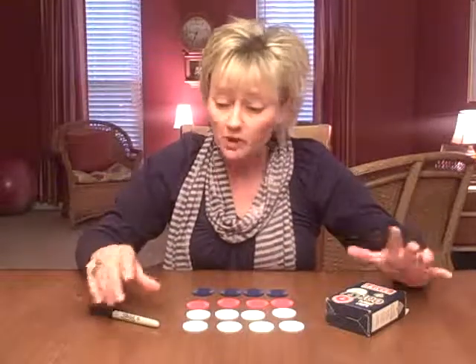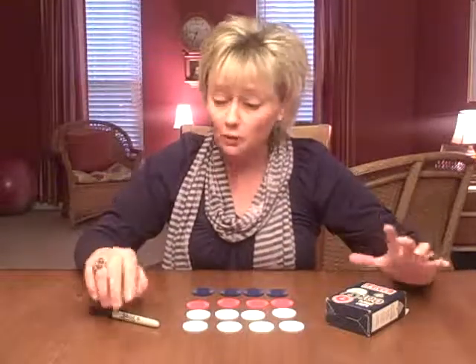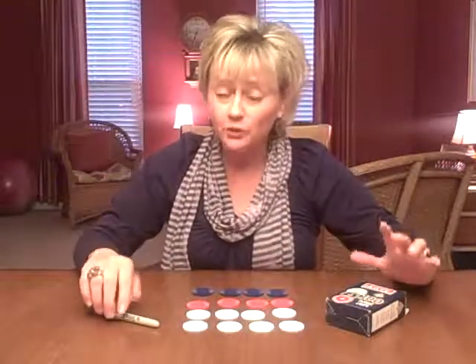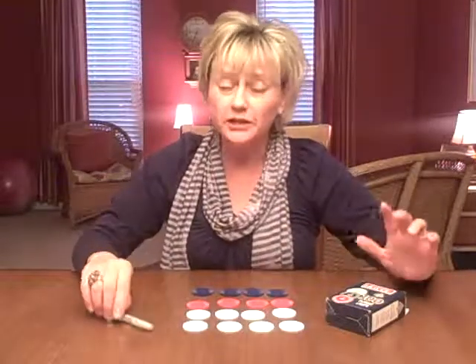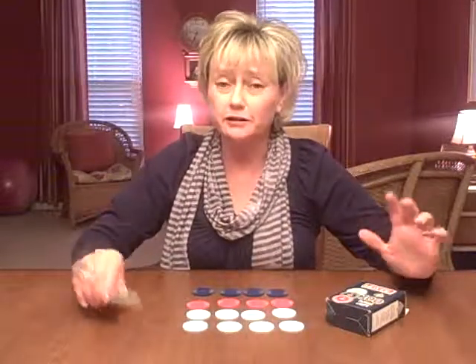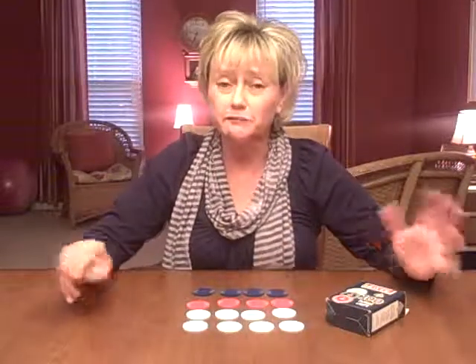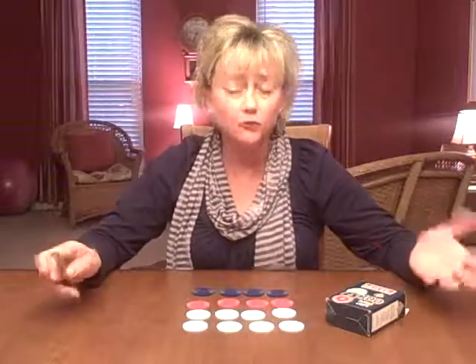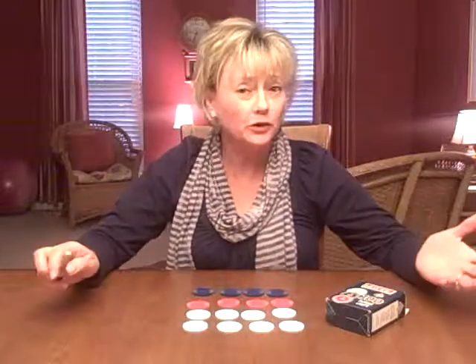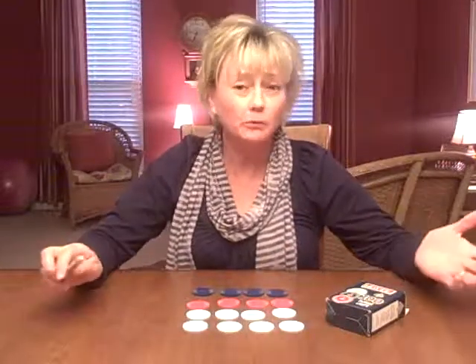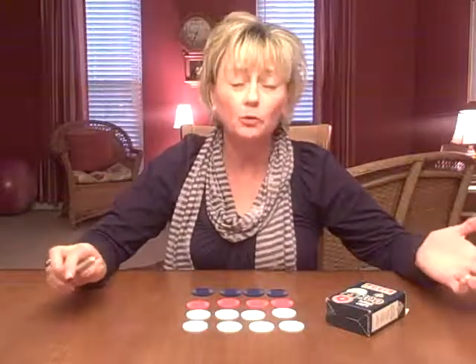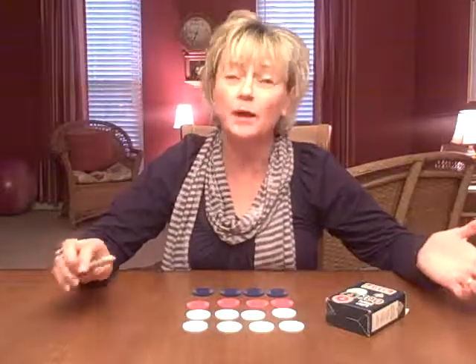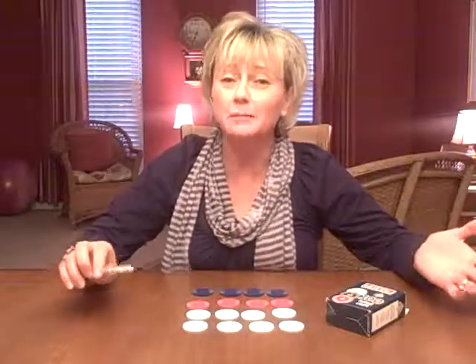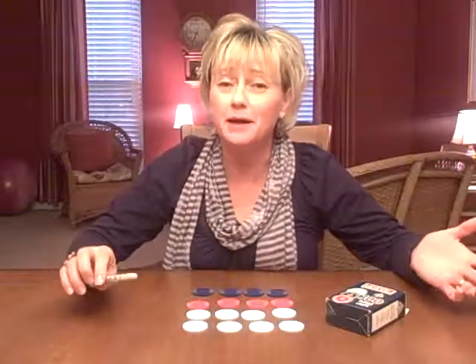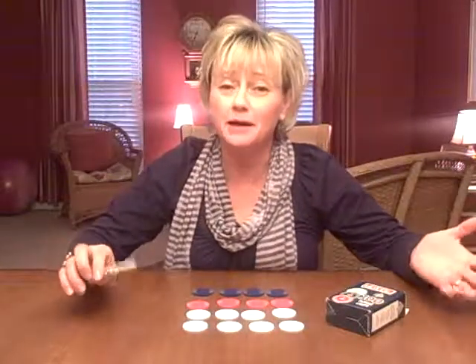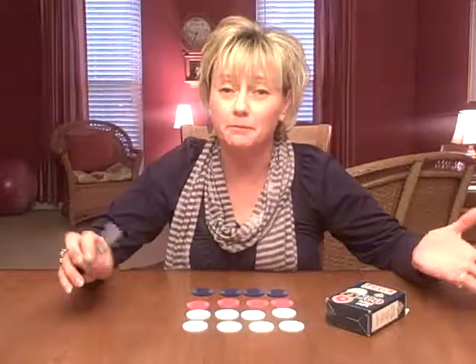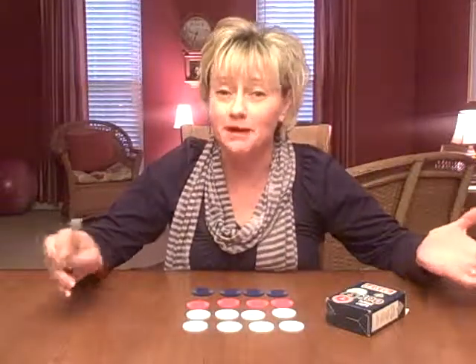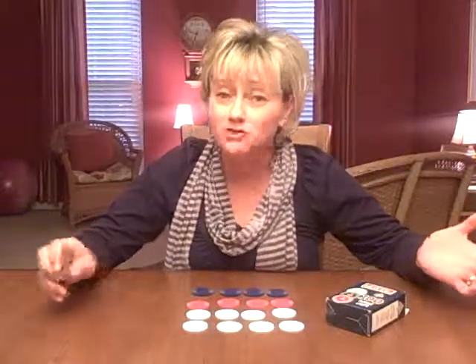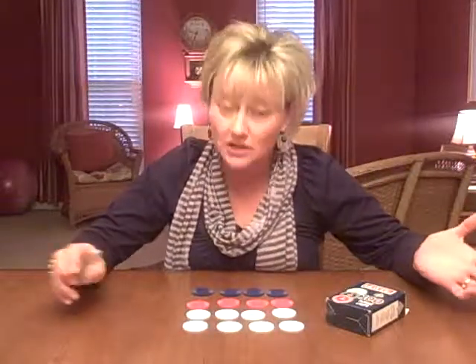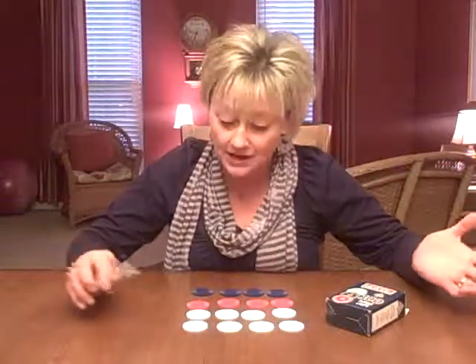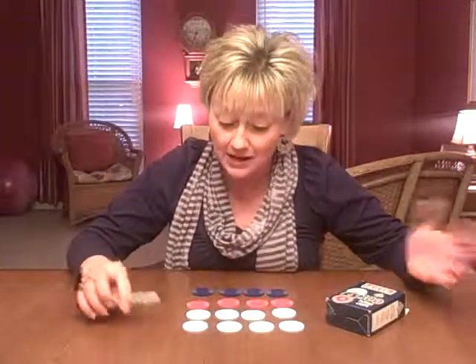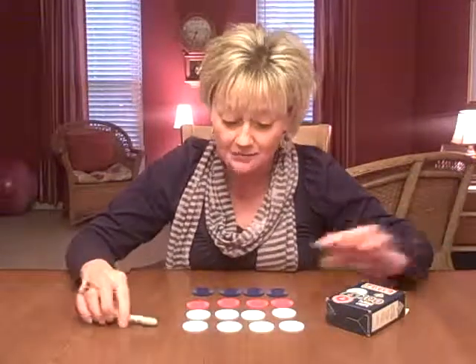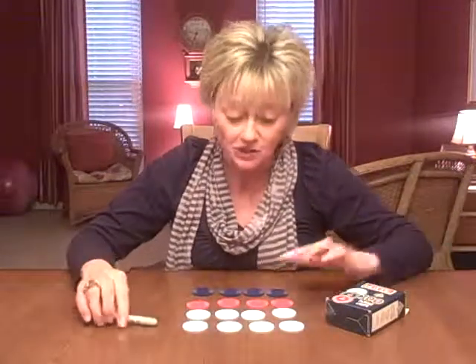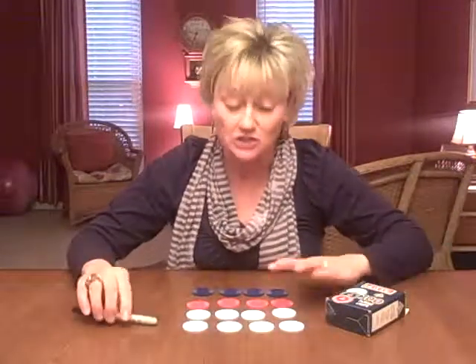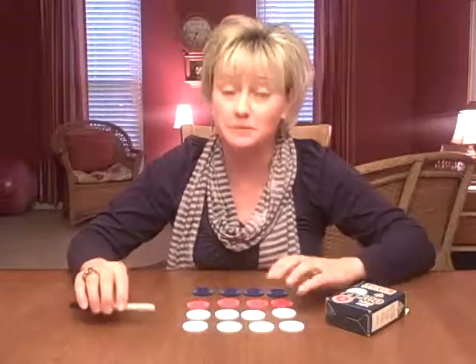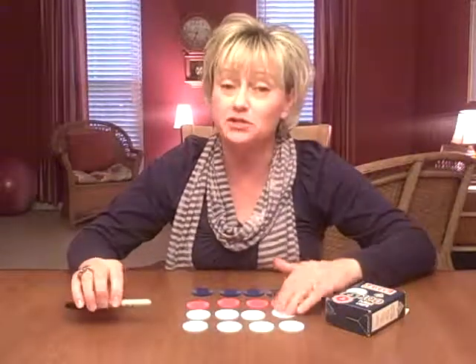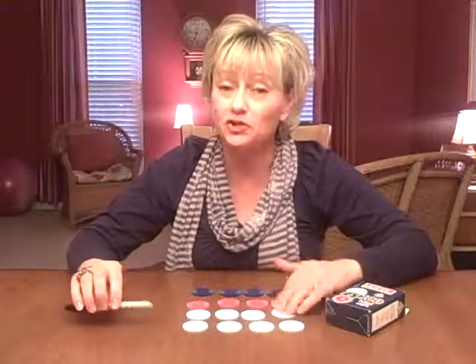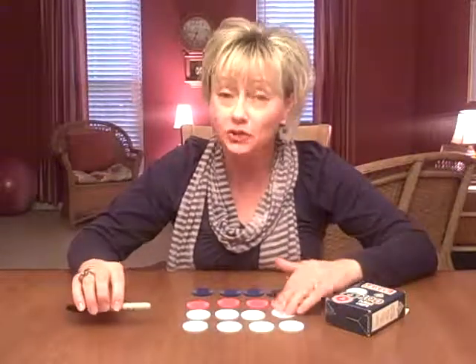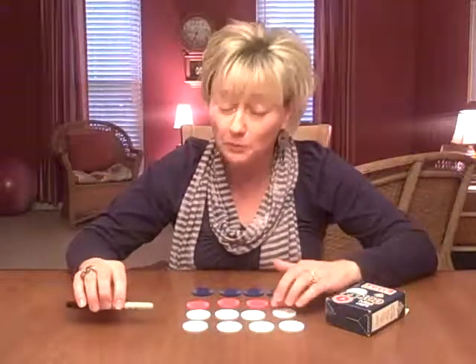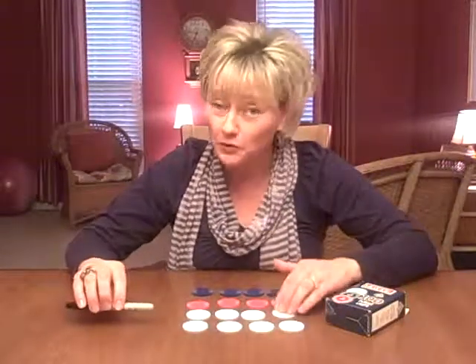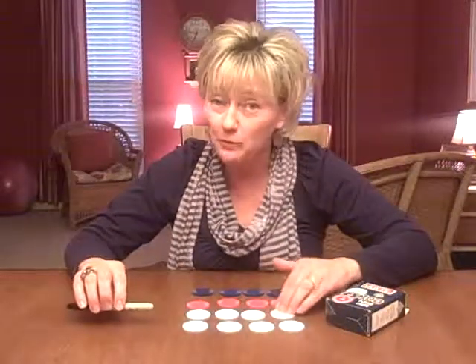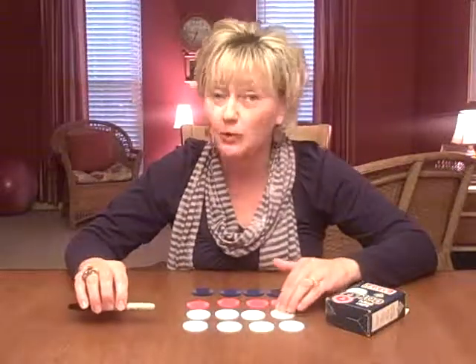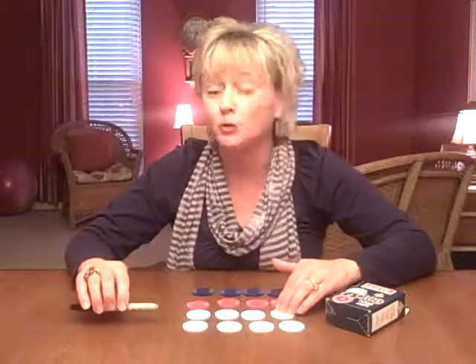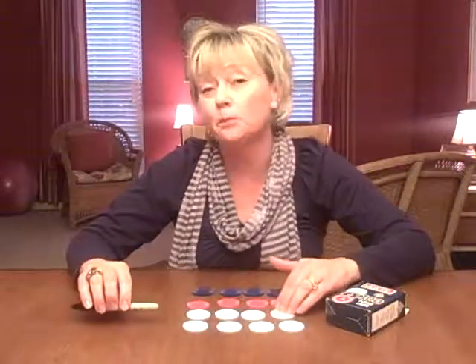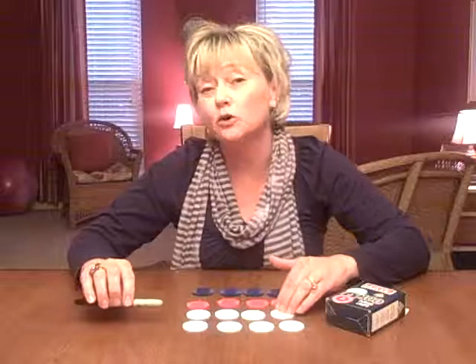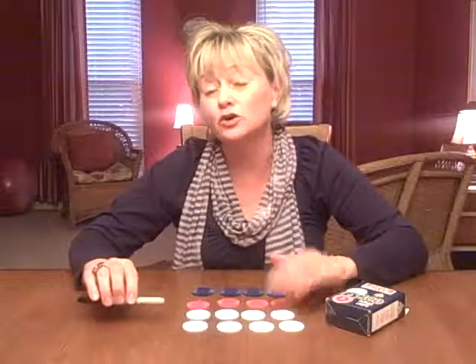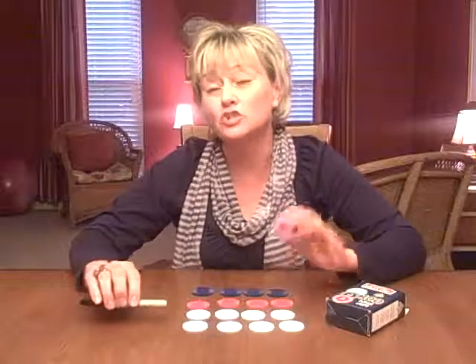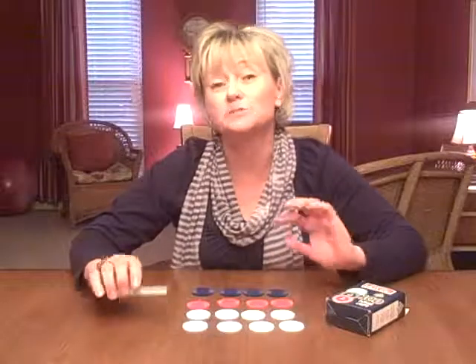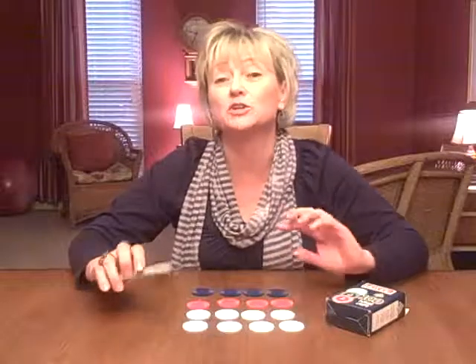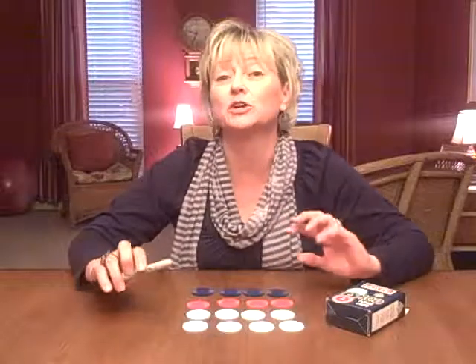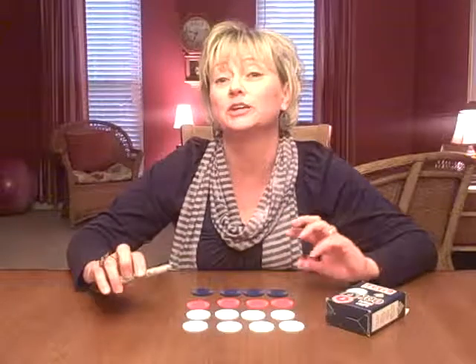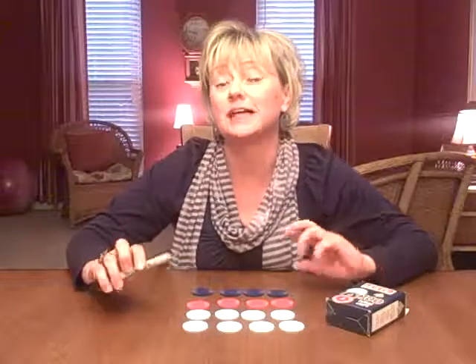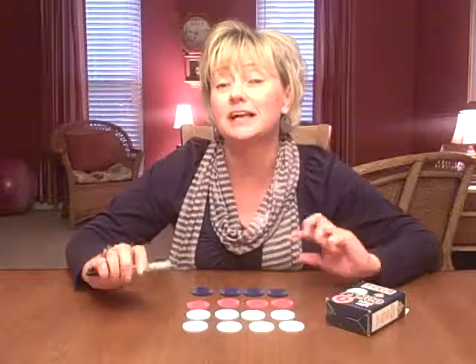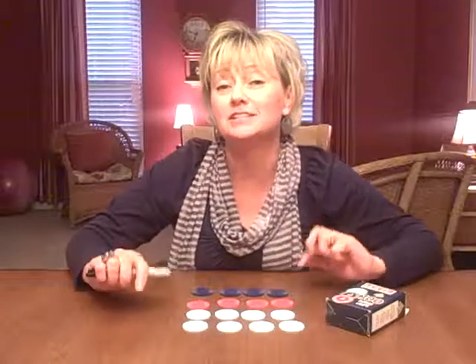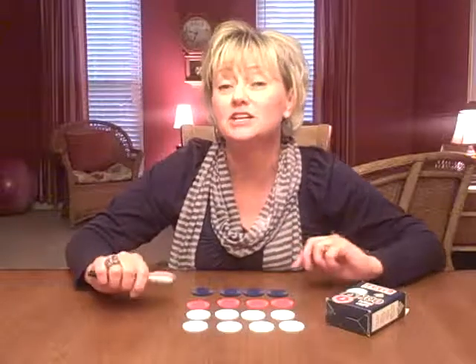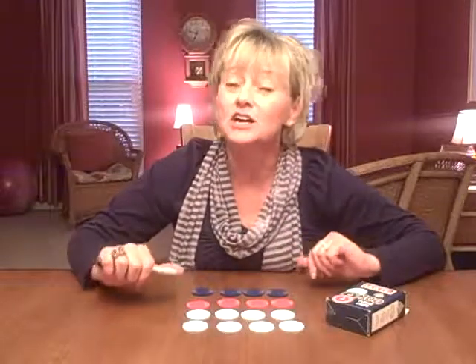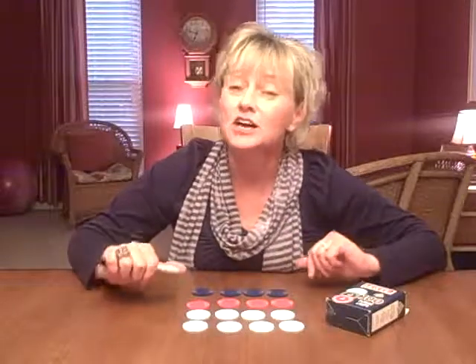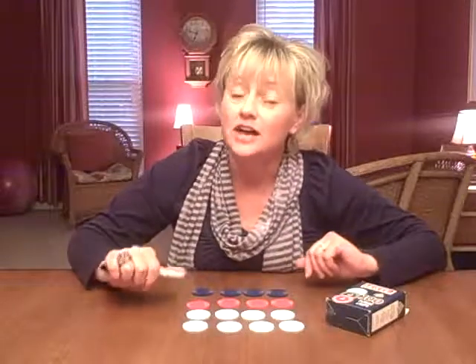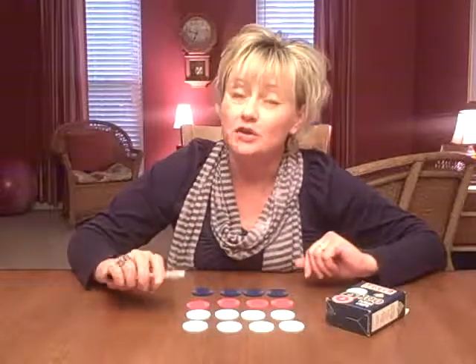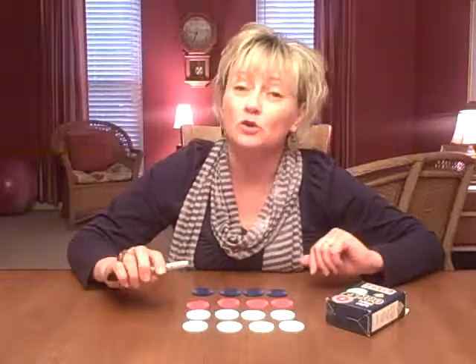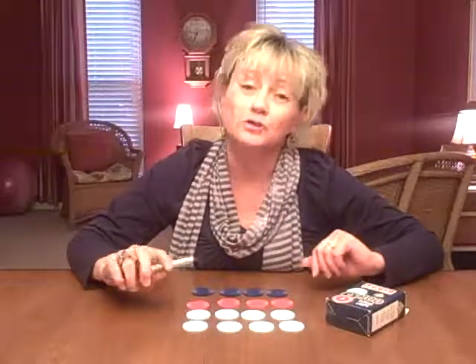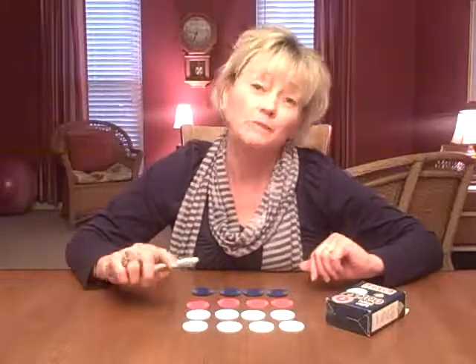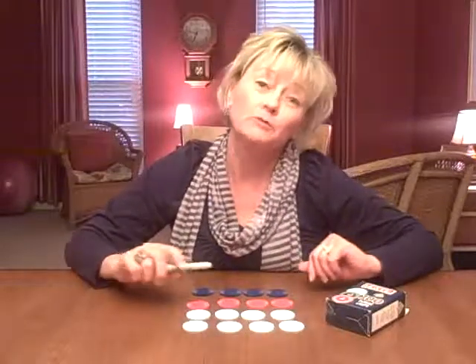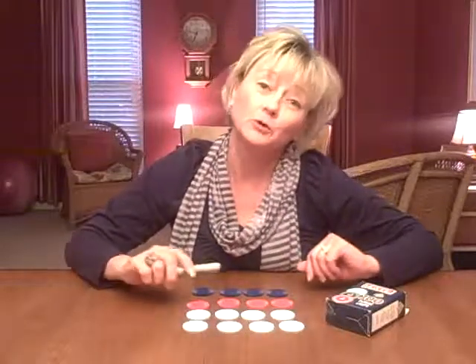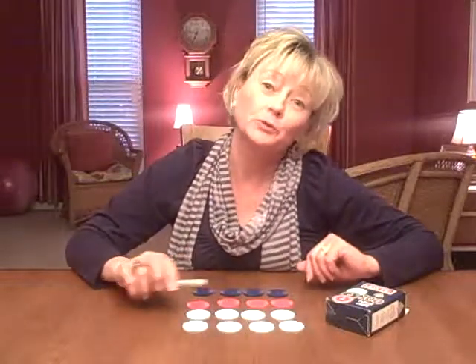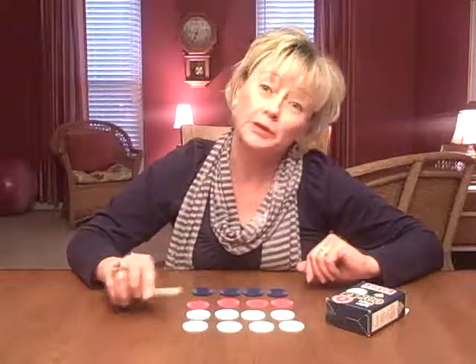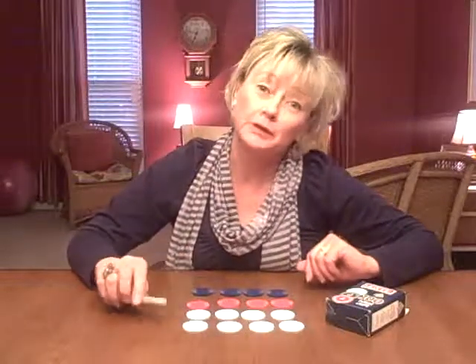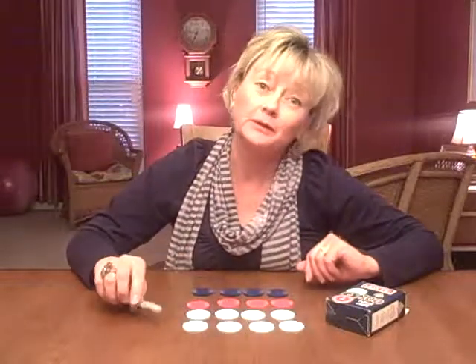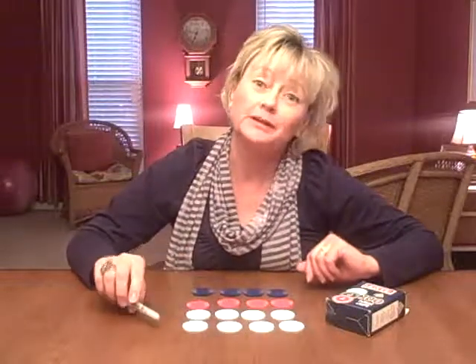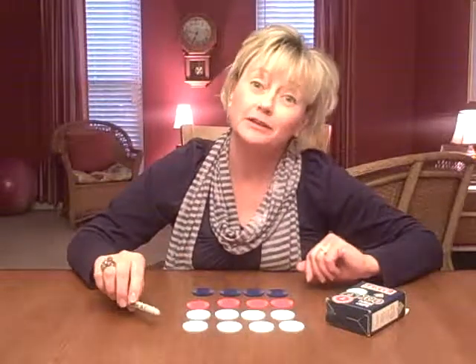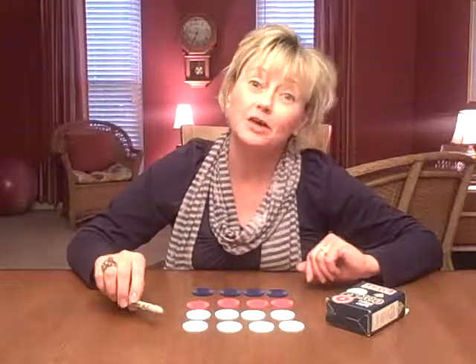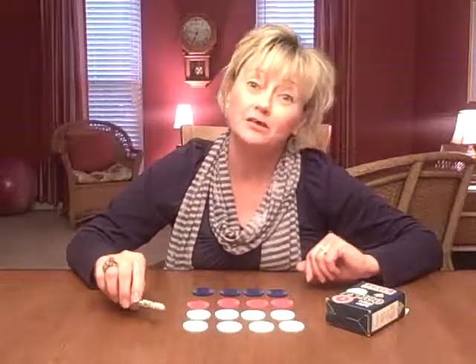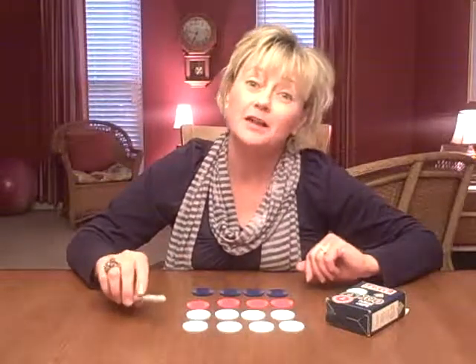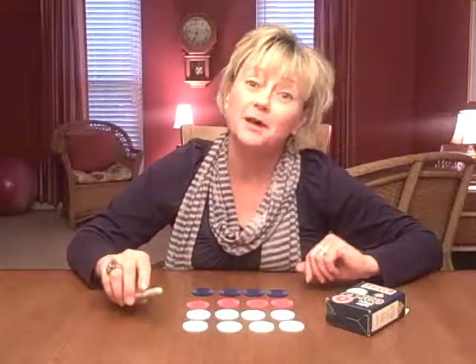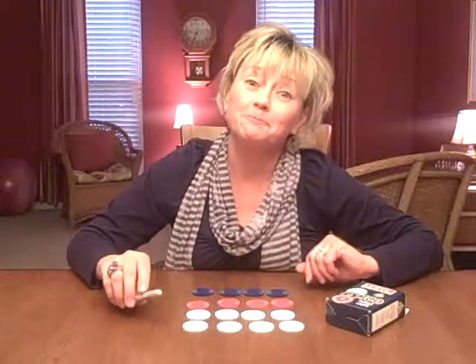It's a really affordable way to make a matching game. The poker chips are going to last and hold up for a really long time.